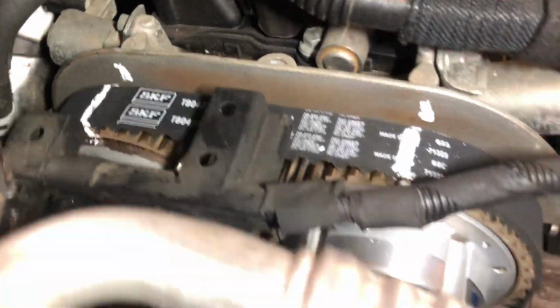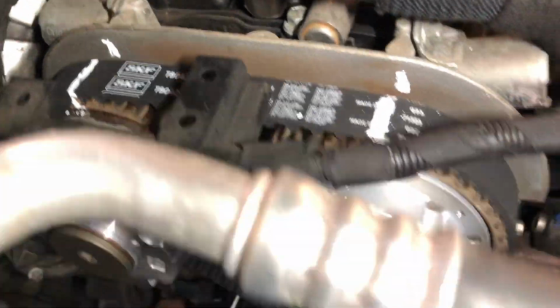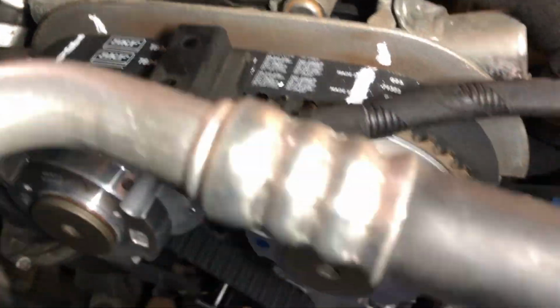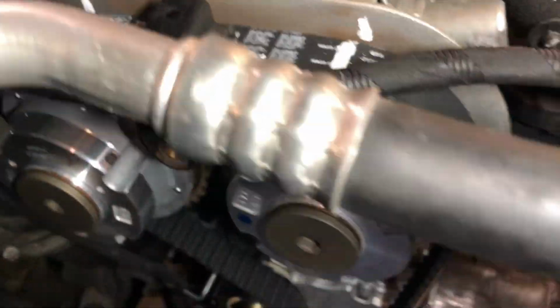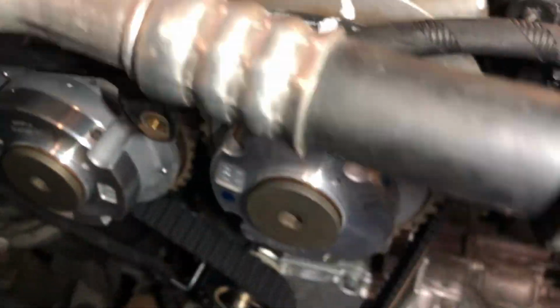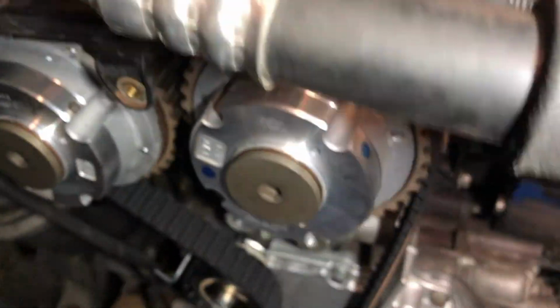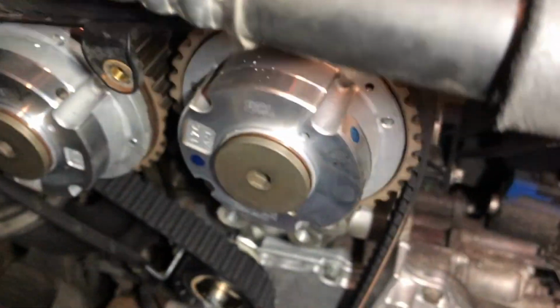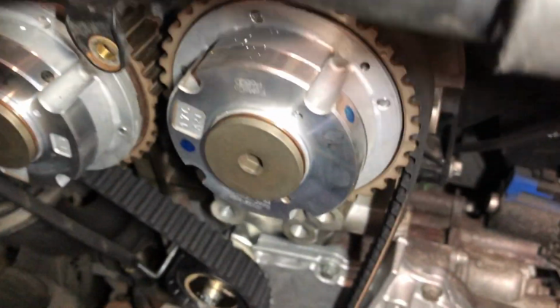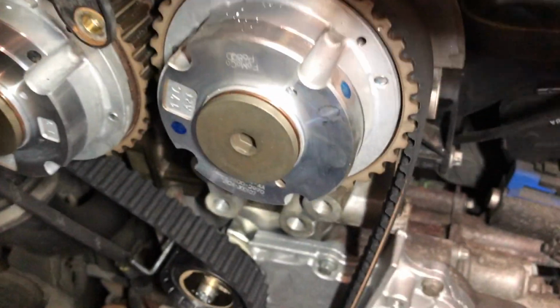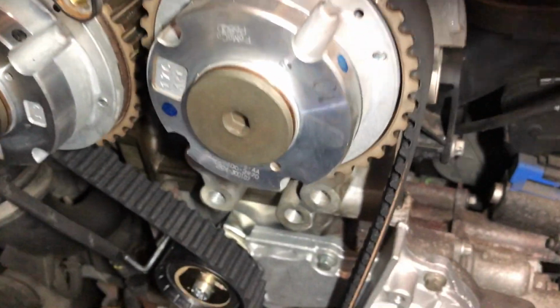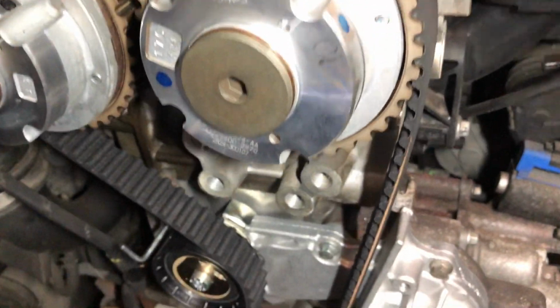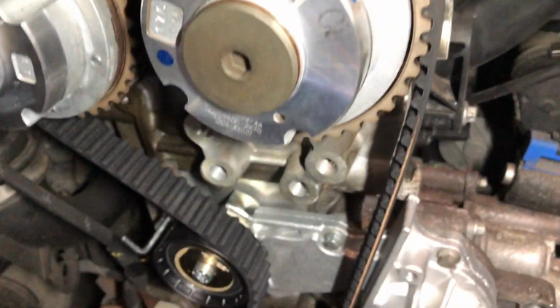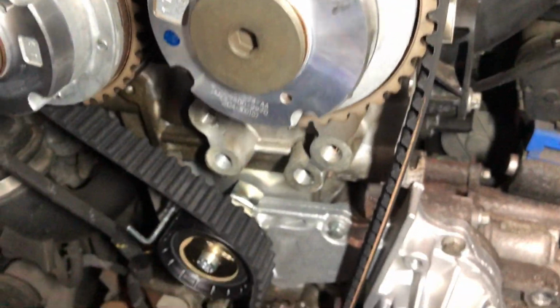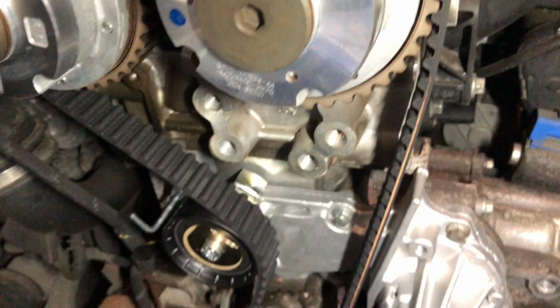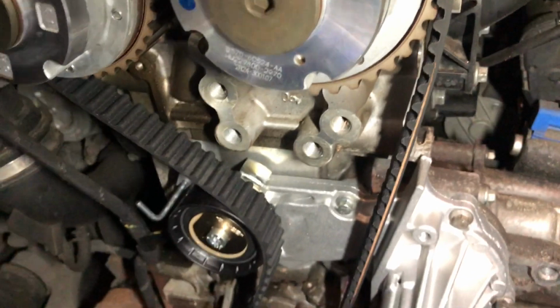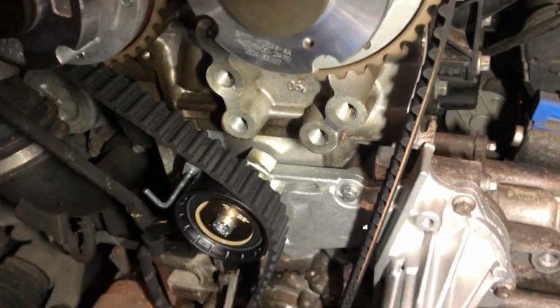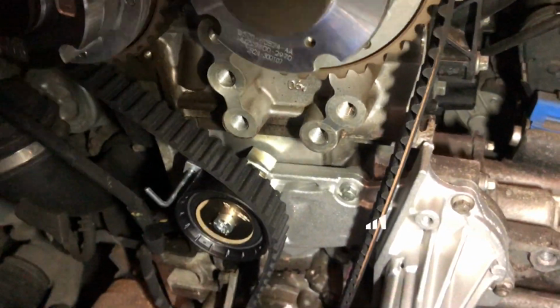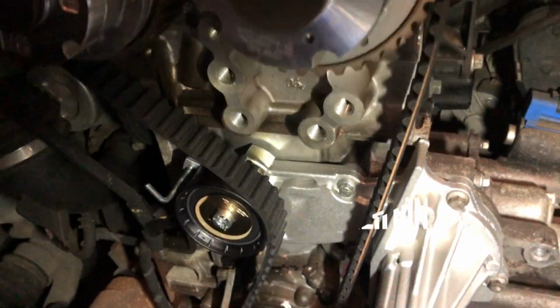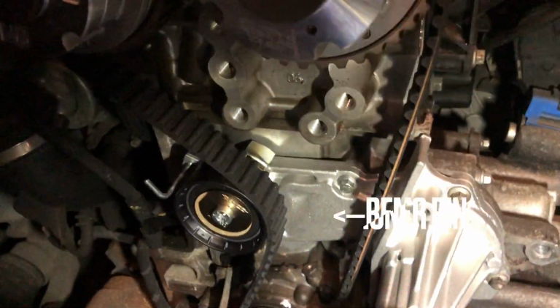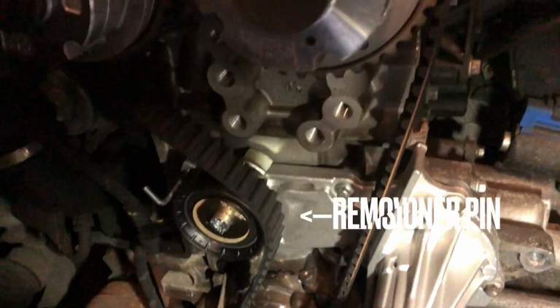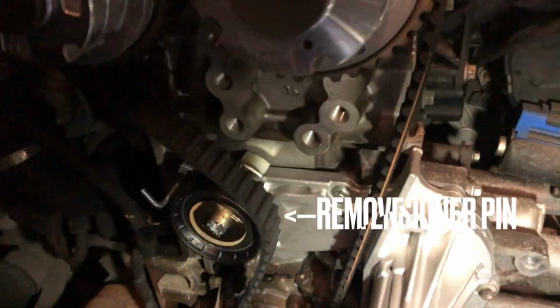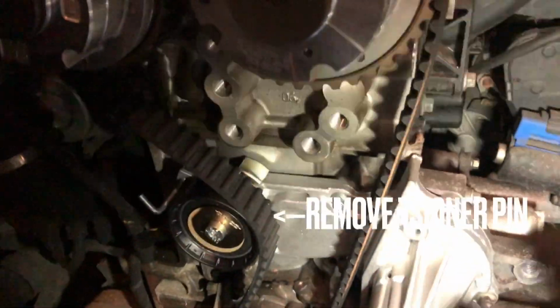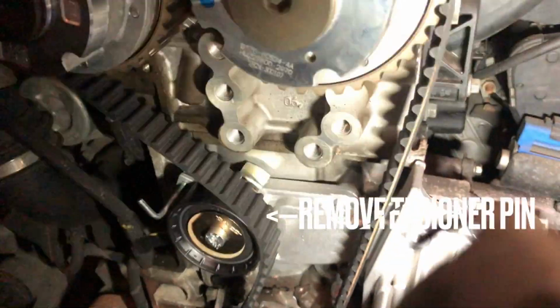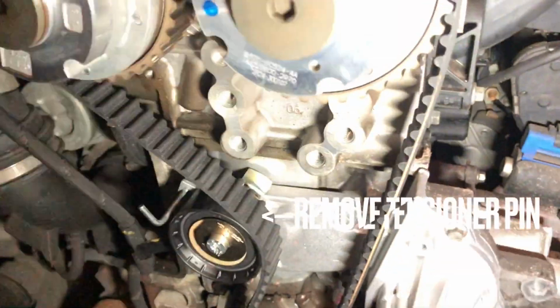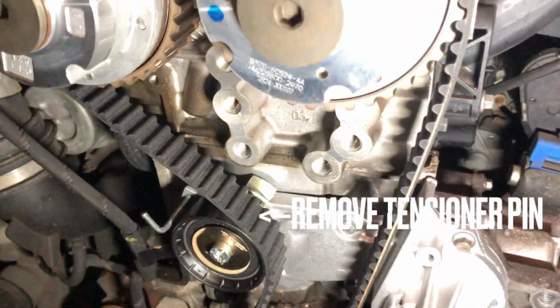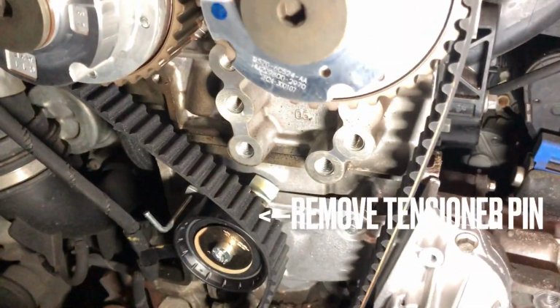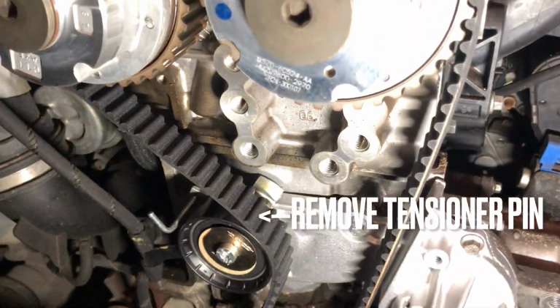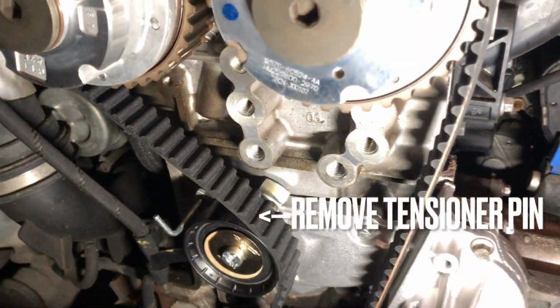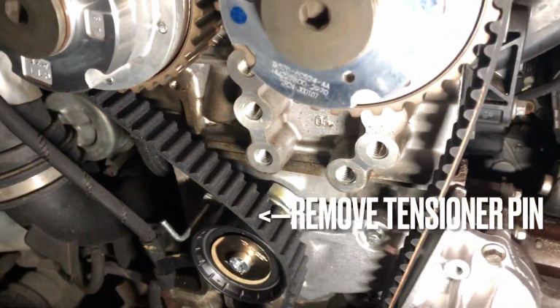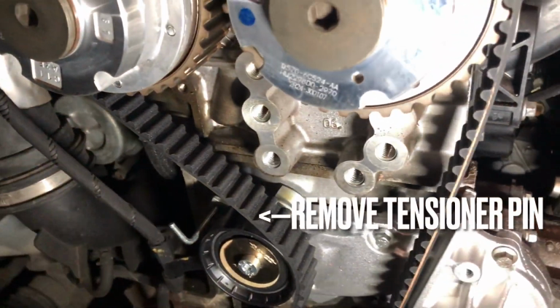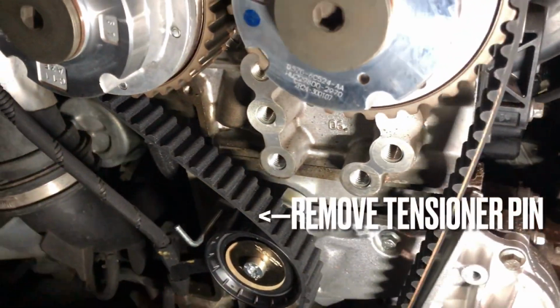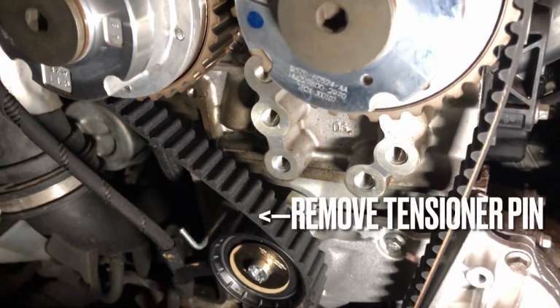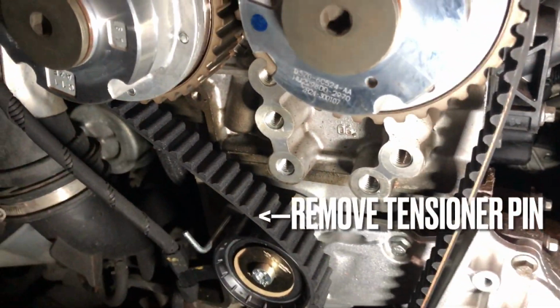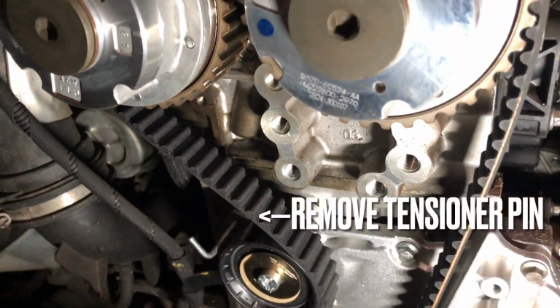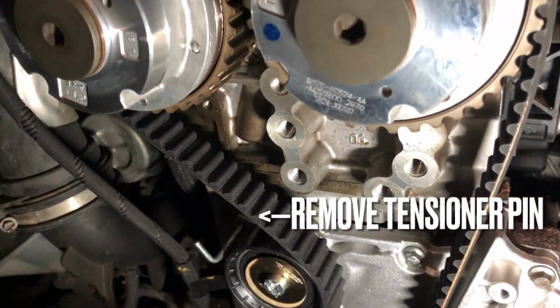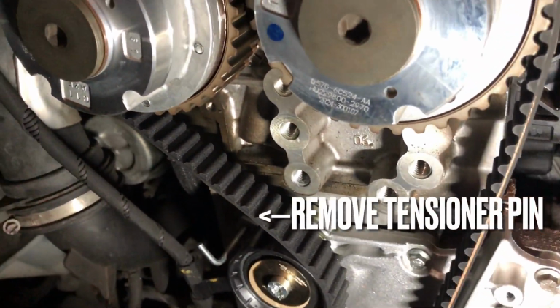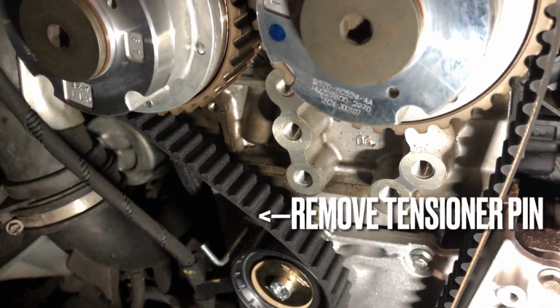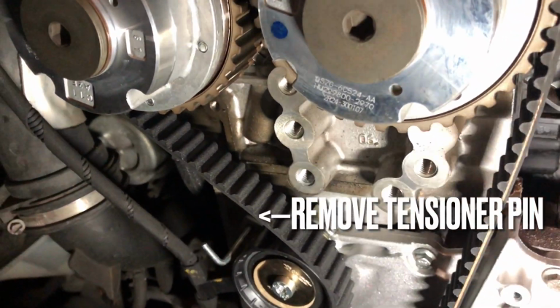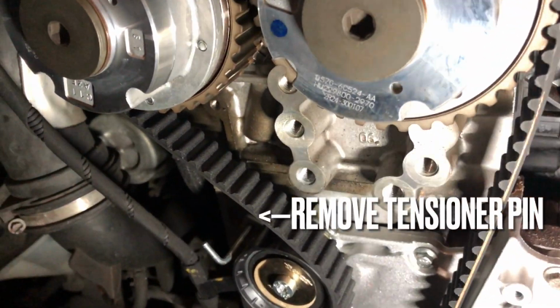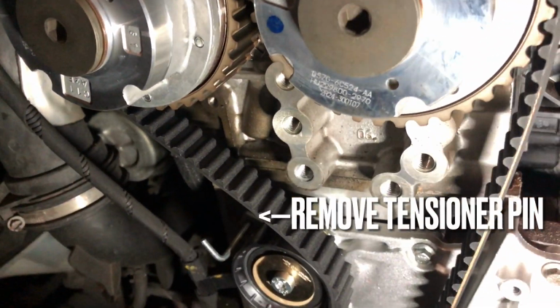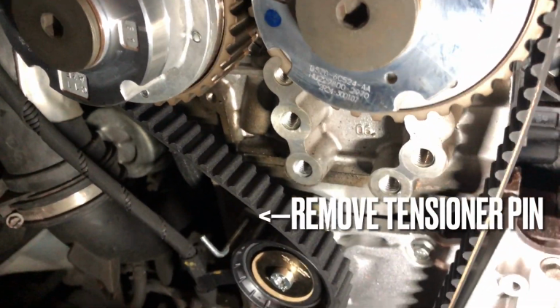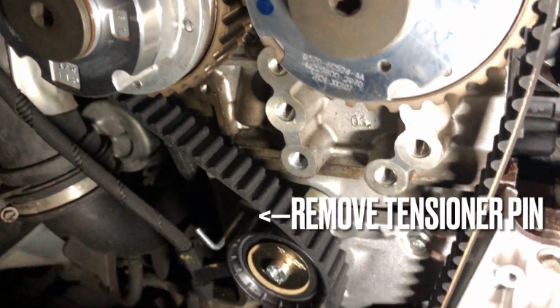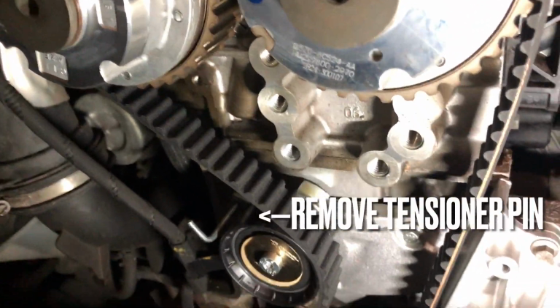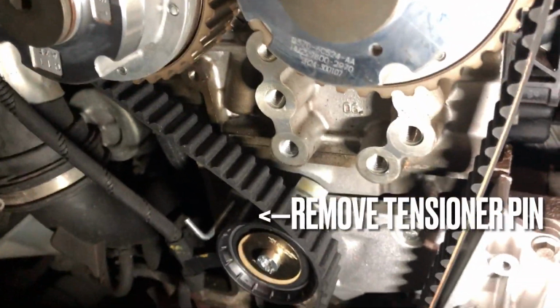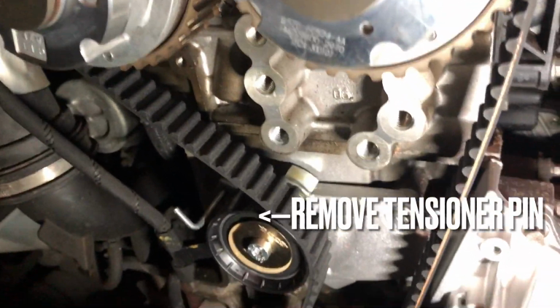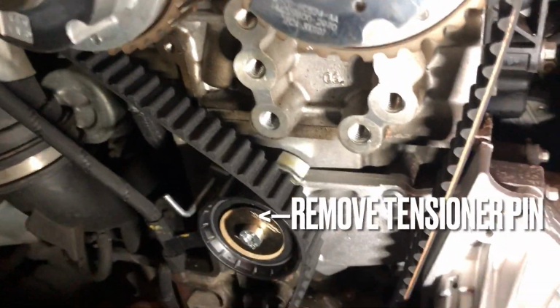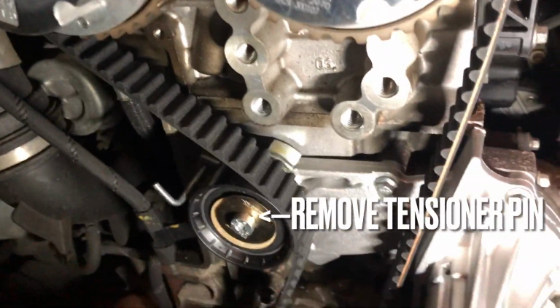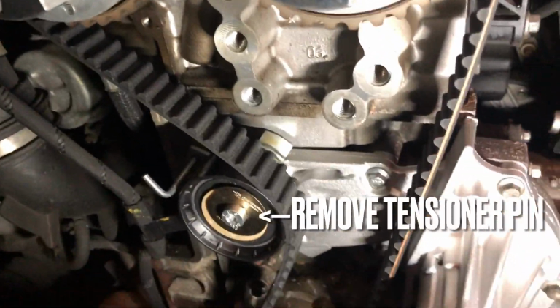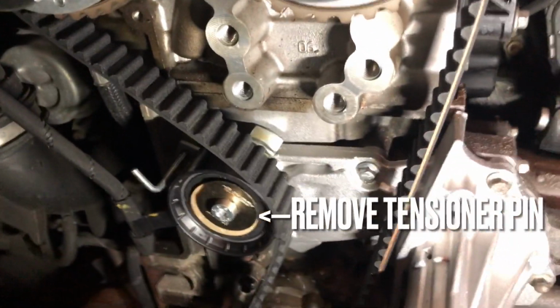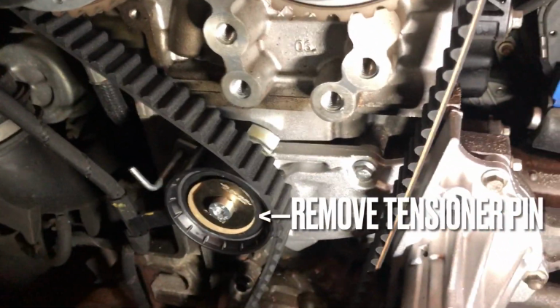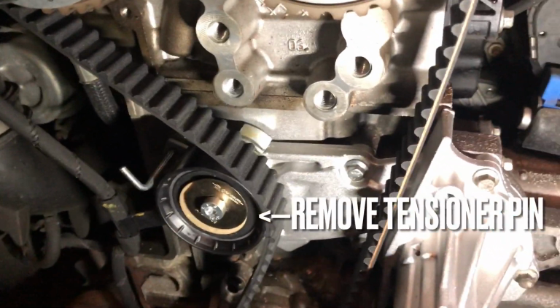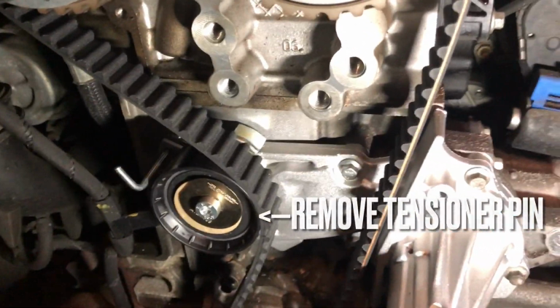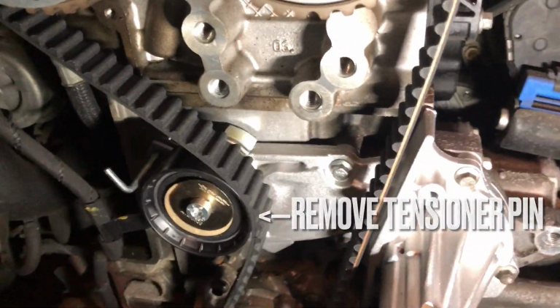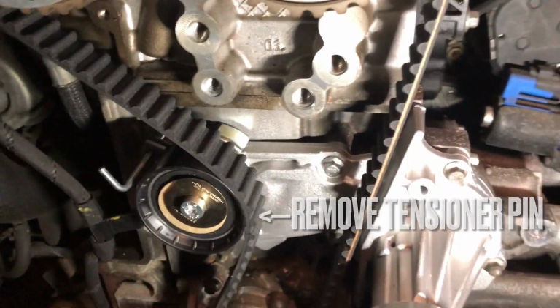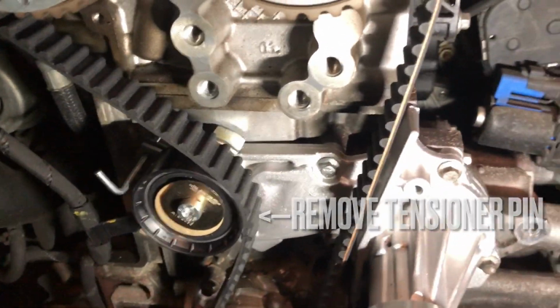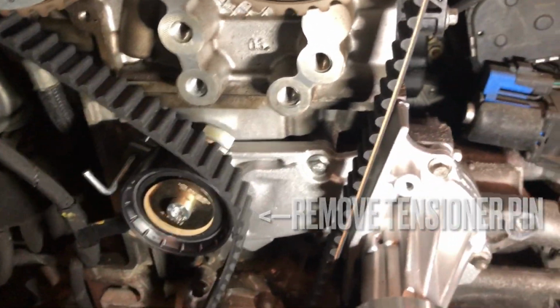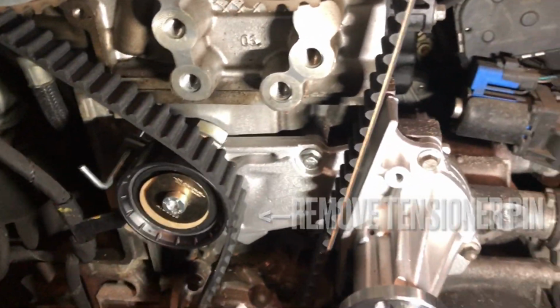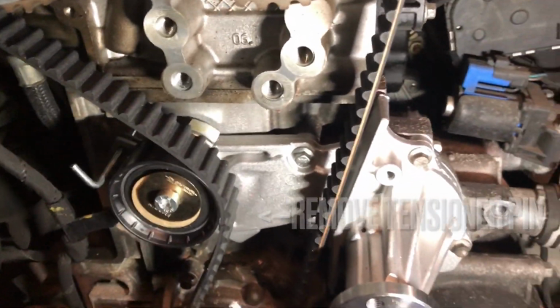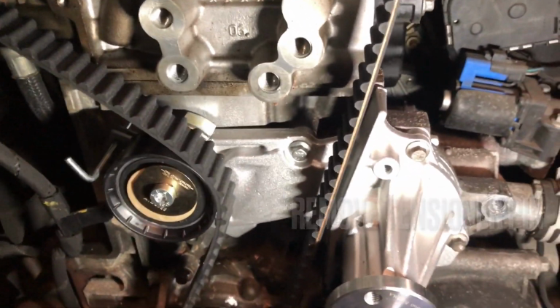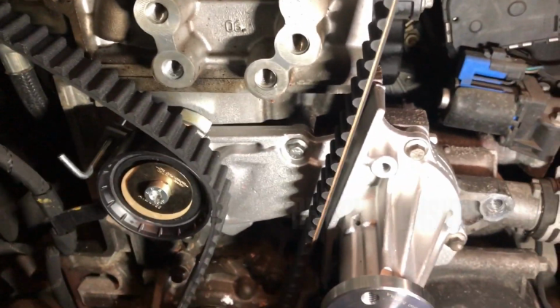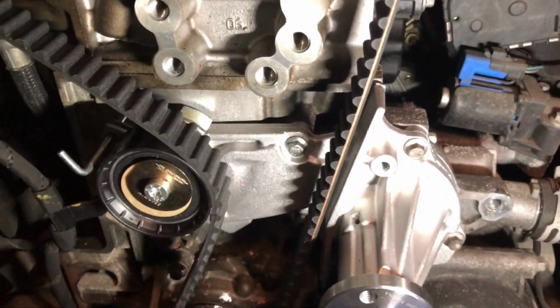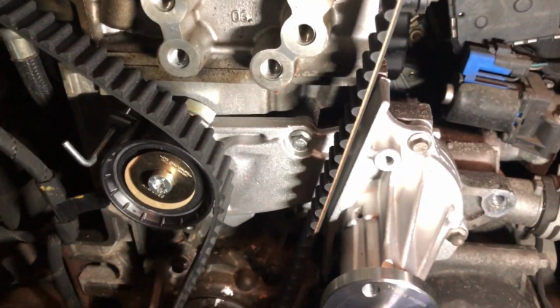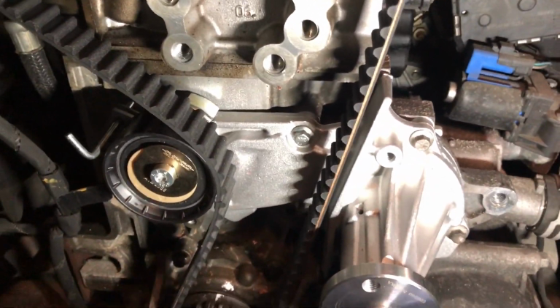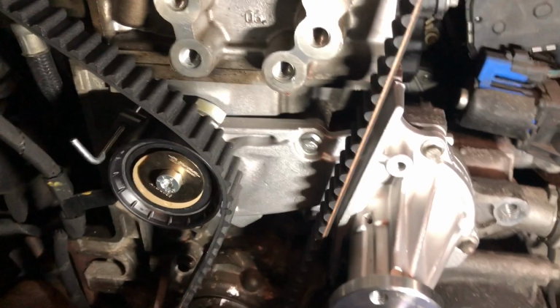Once the water pump and tensioner is replaced, refit the timing belt, then release the tensioner pin.